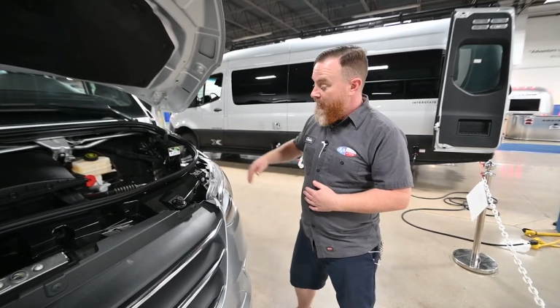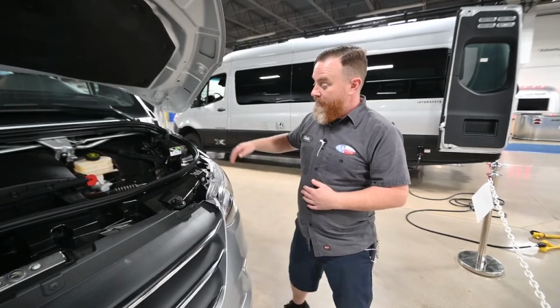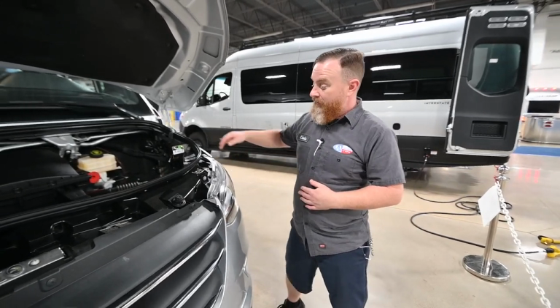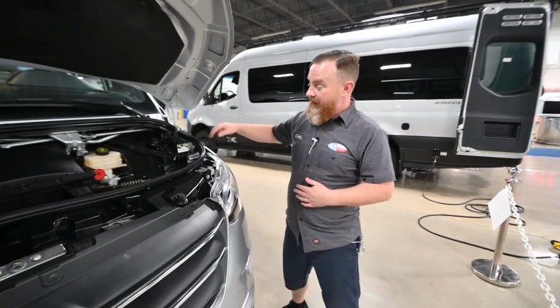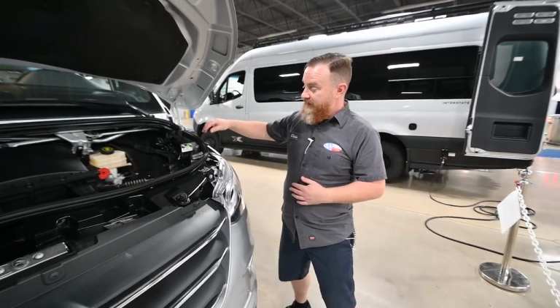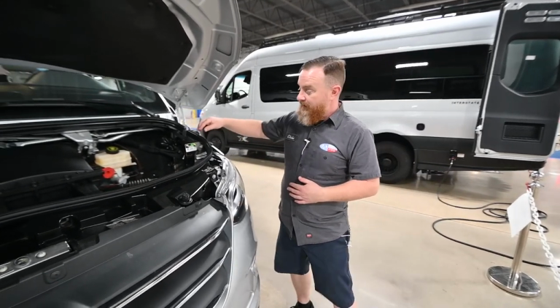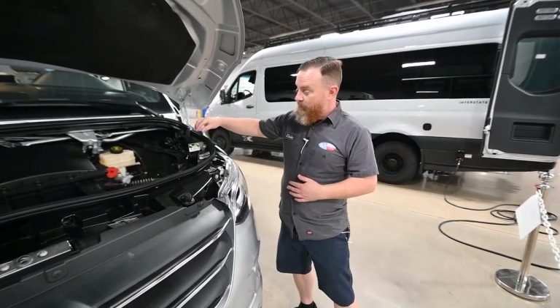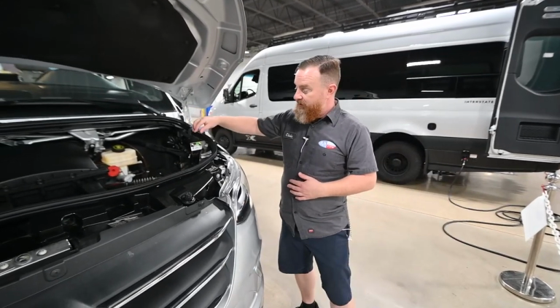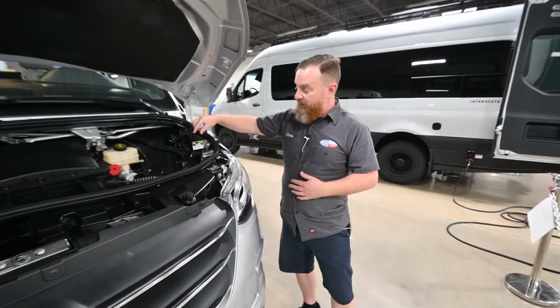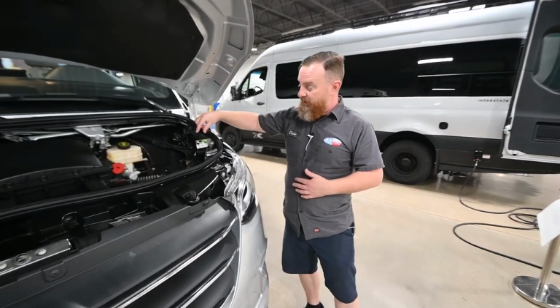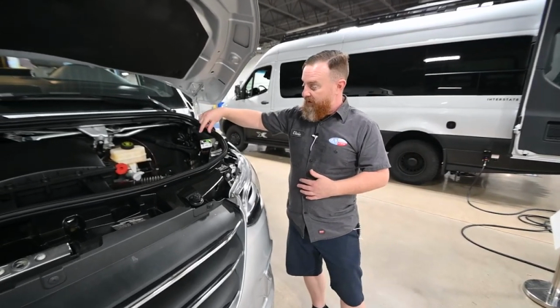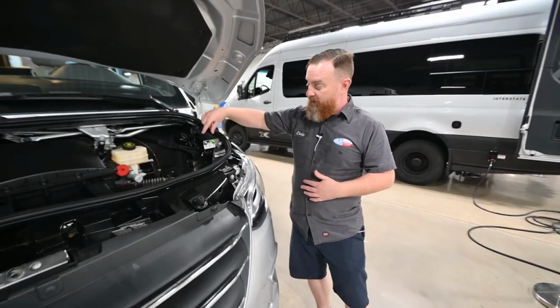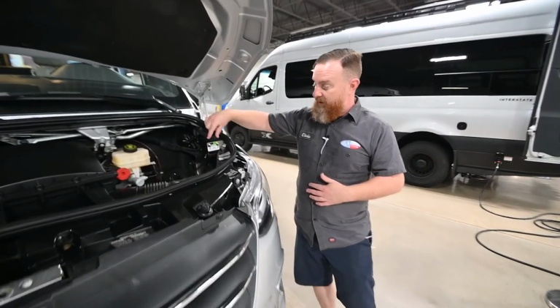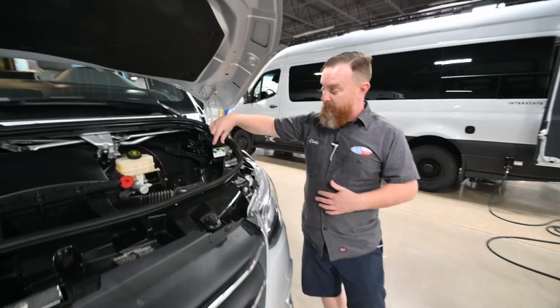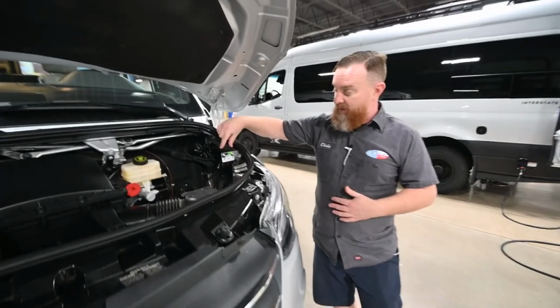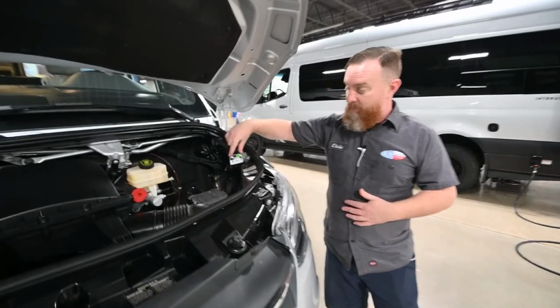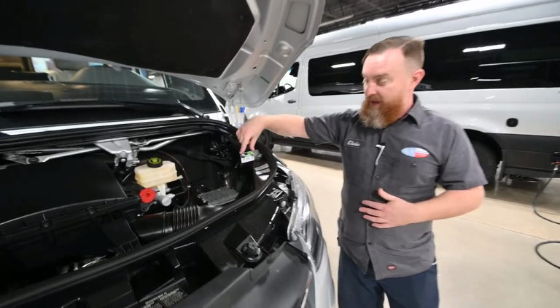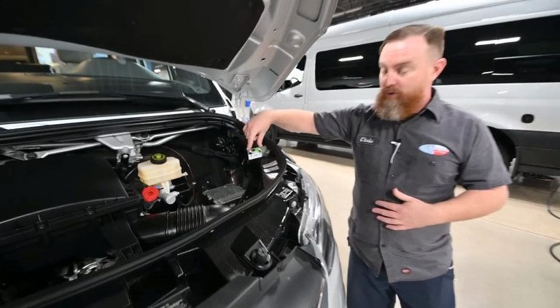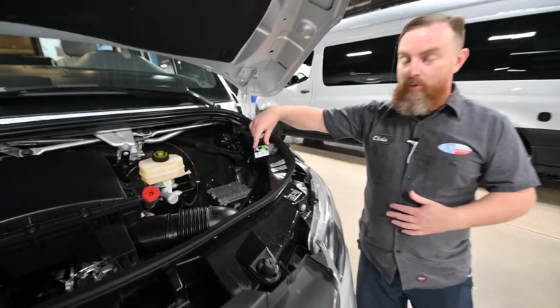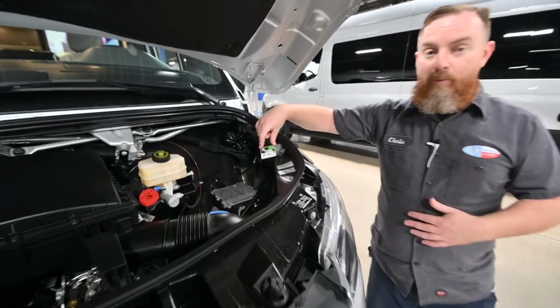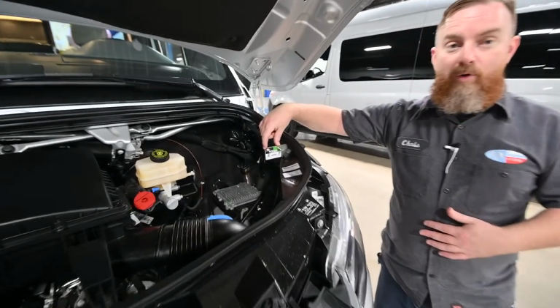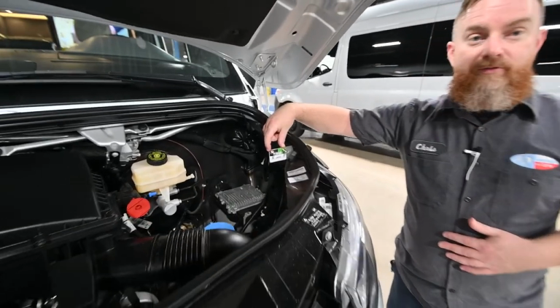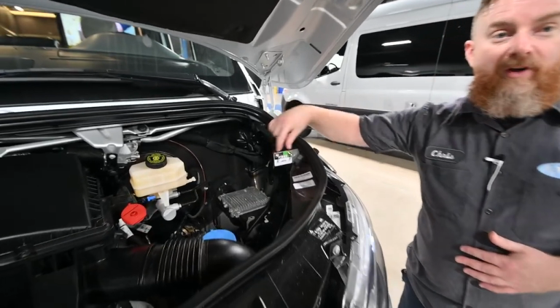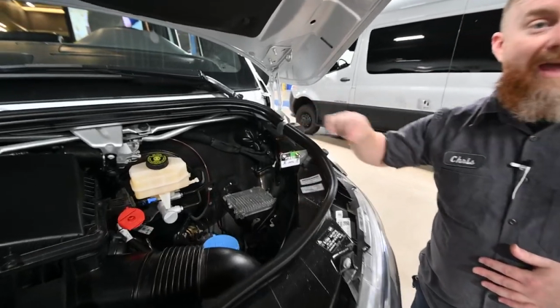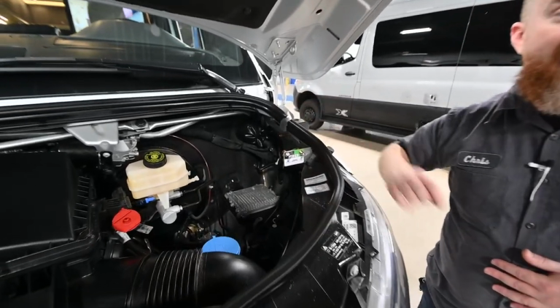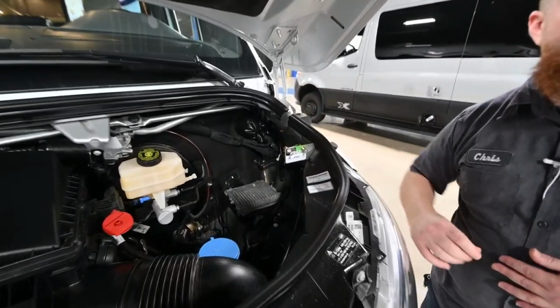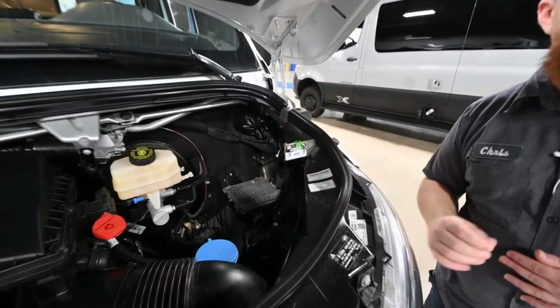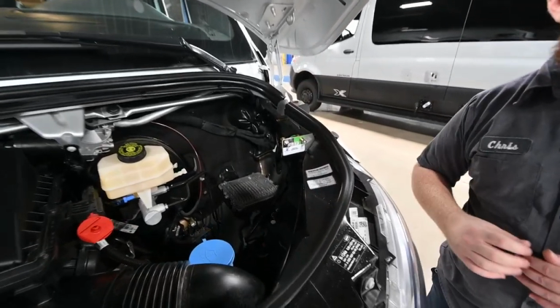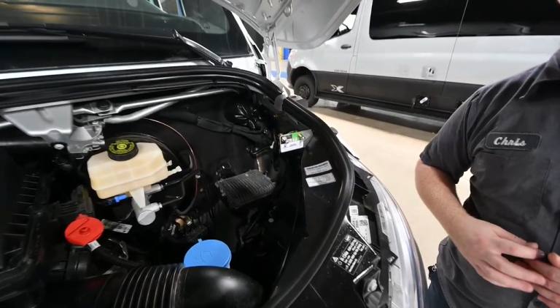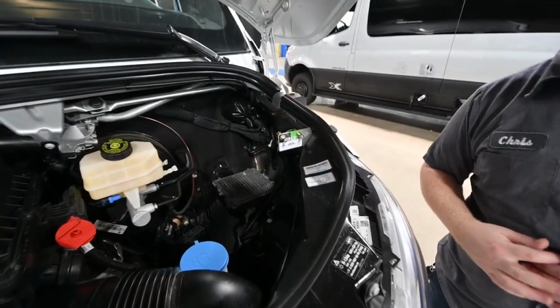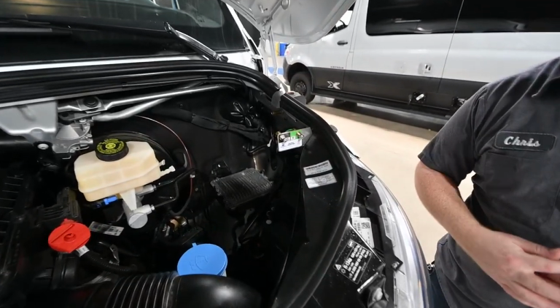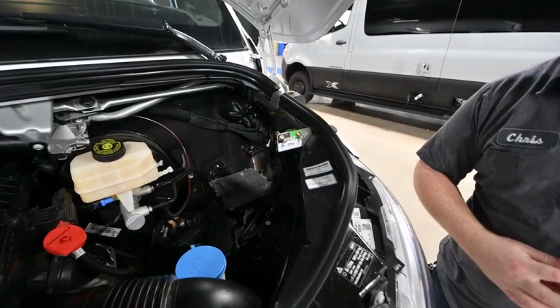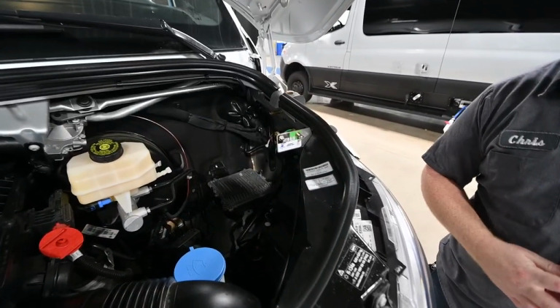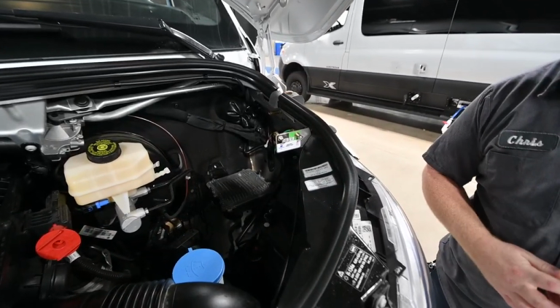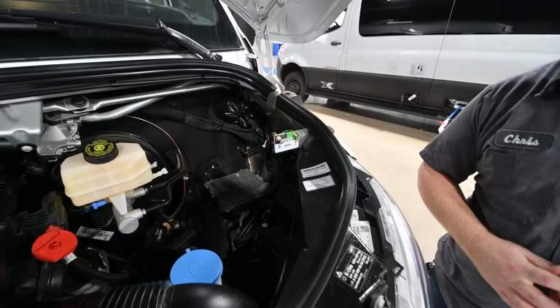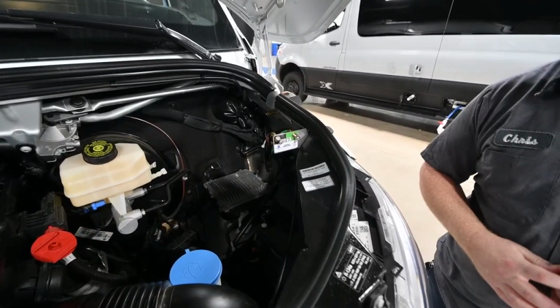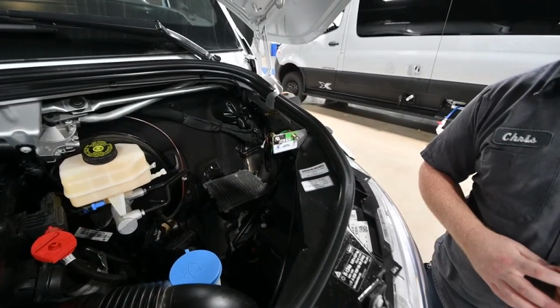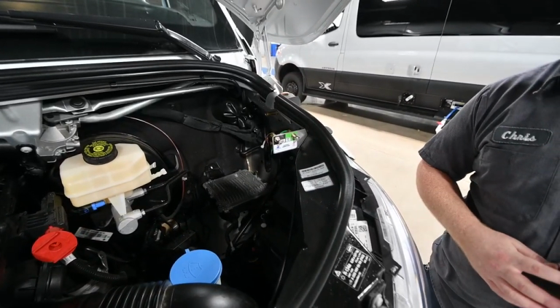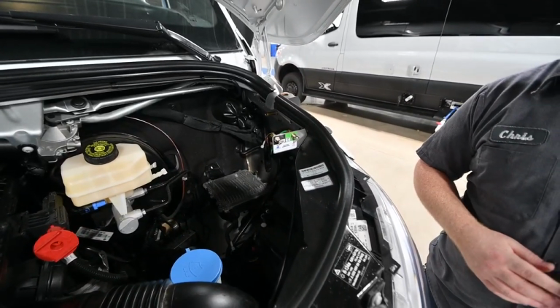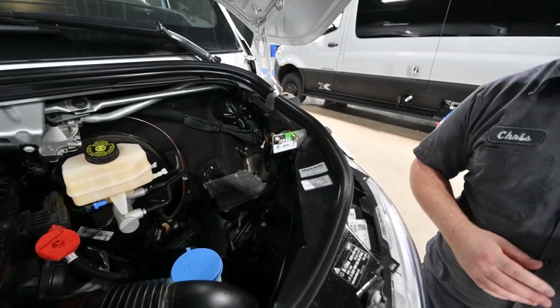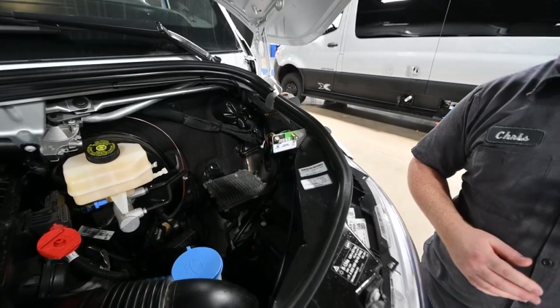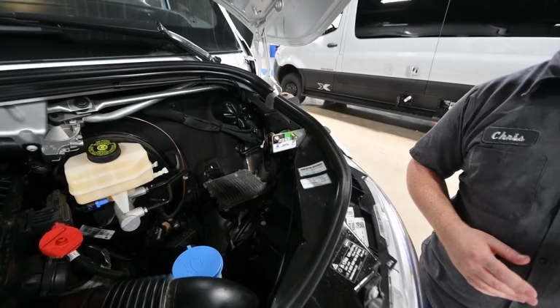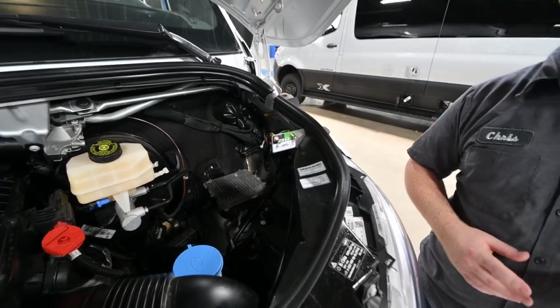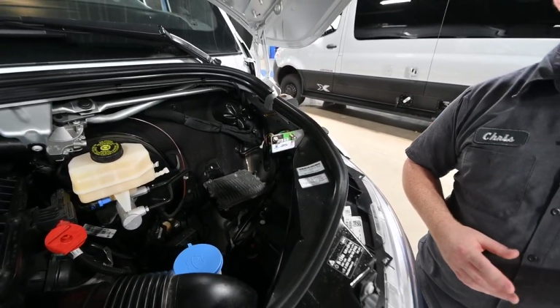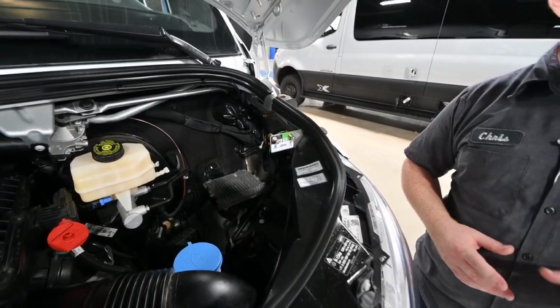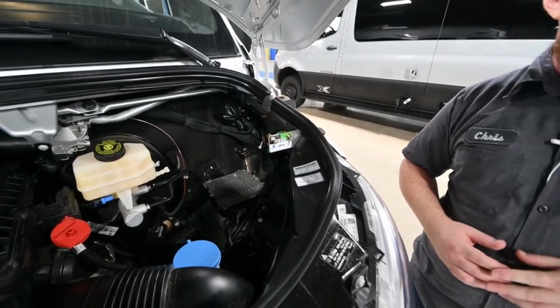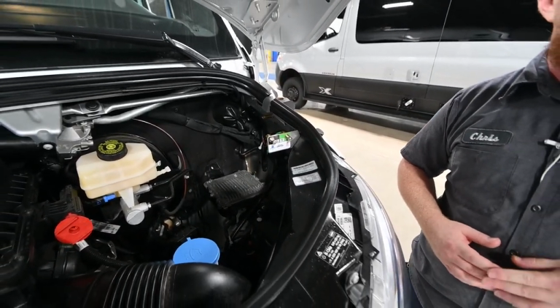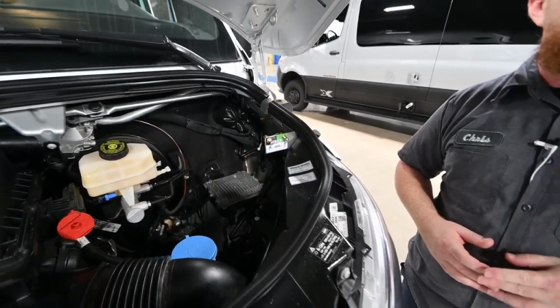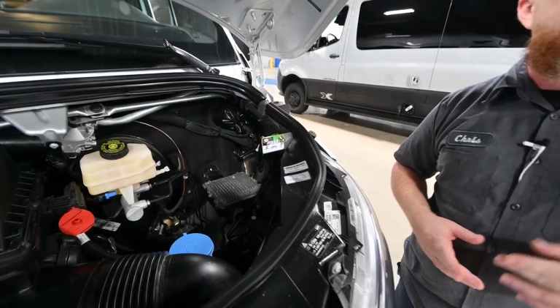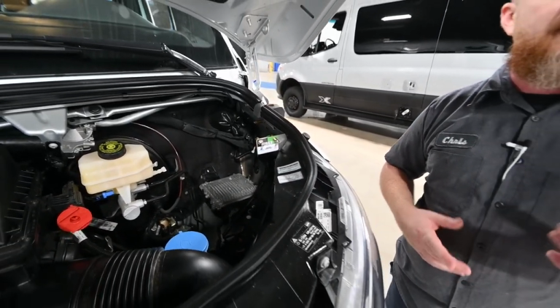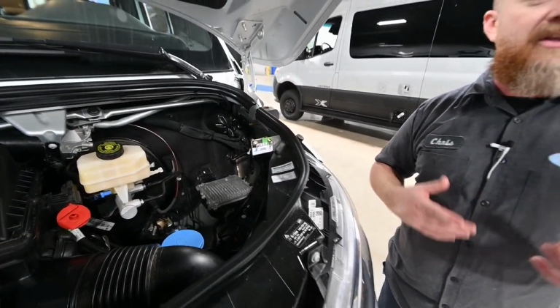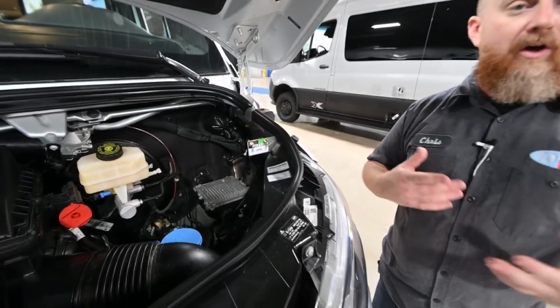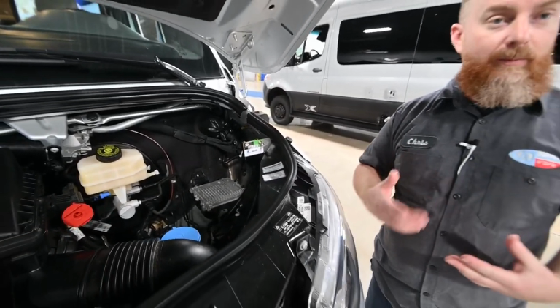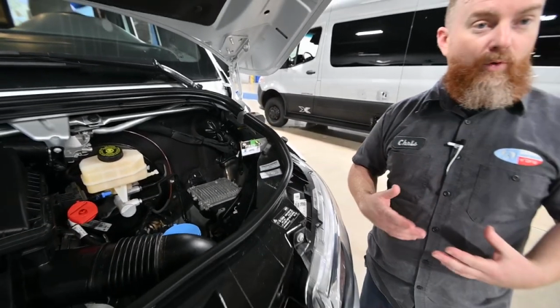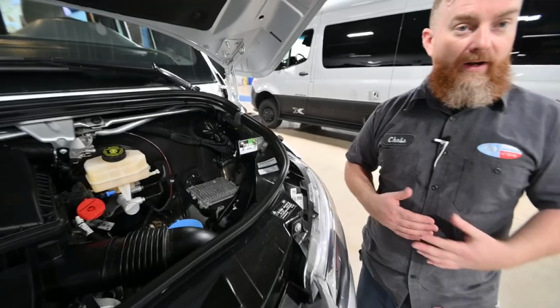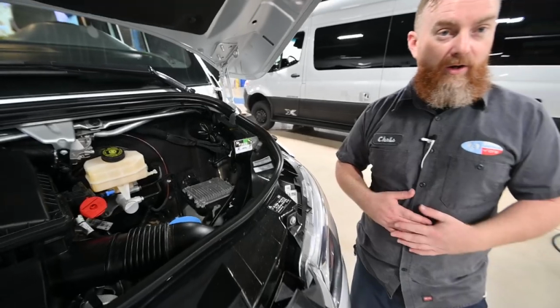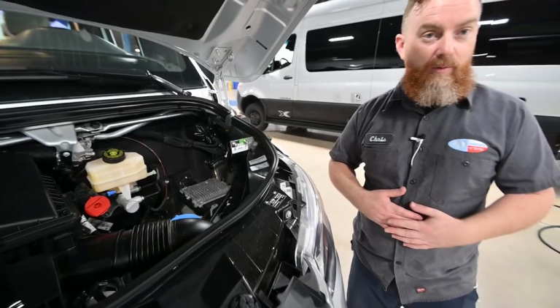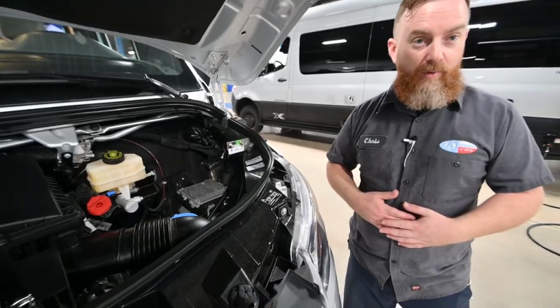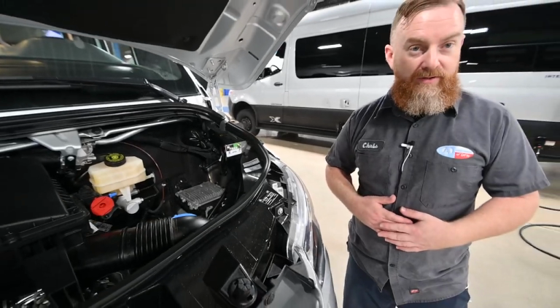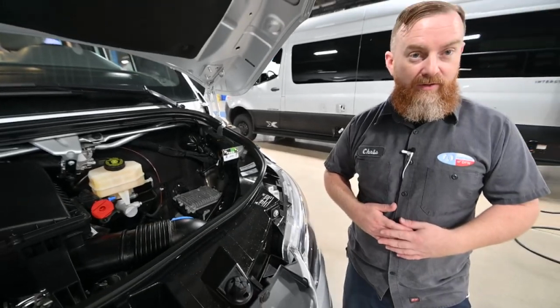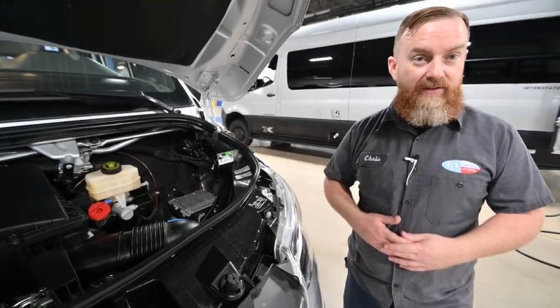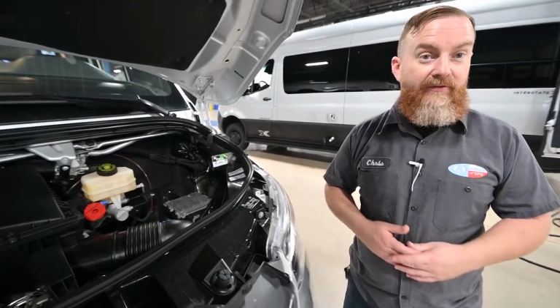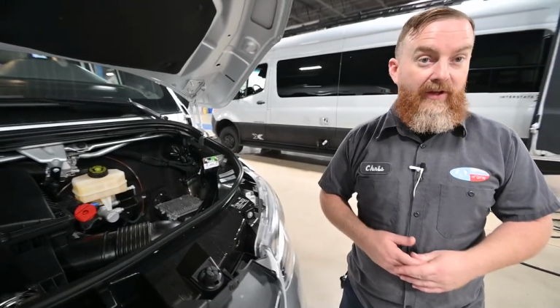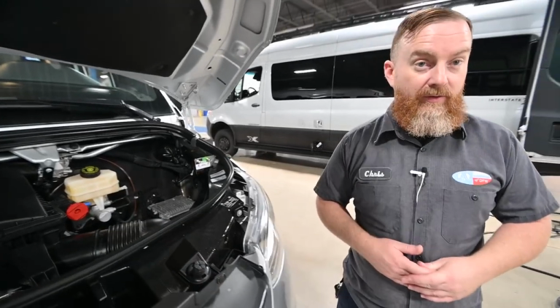The last things under here are the manual ports for adding air to the rear air suspension. The only time you would ever use these is if the onboard air compressor has failed.